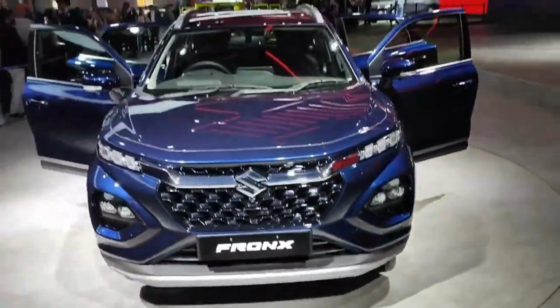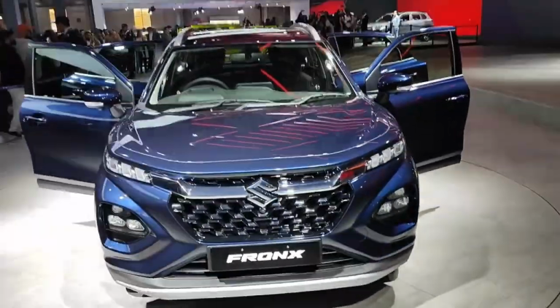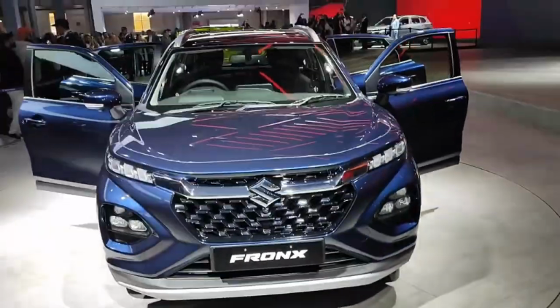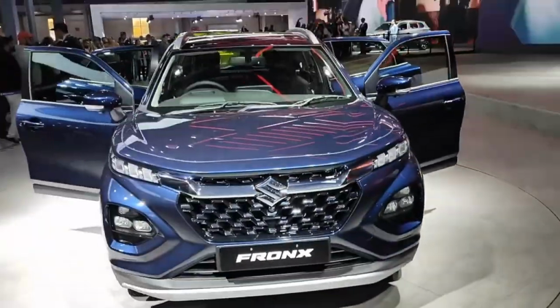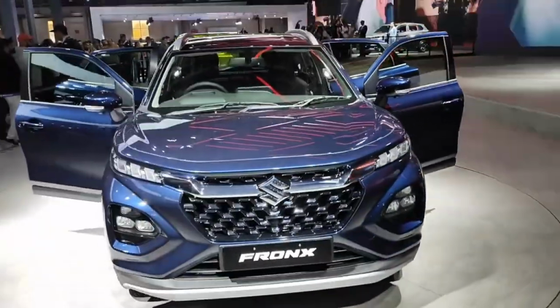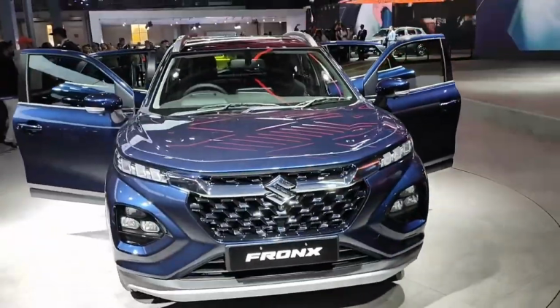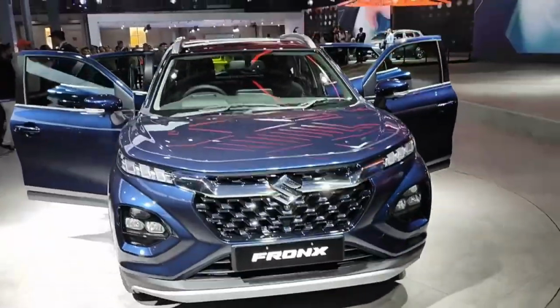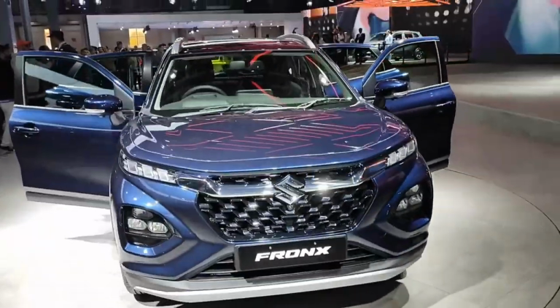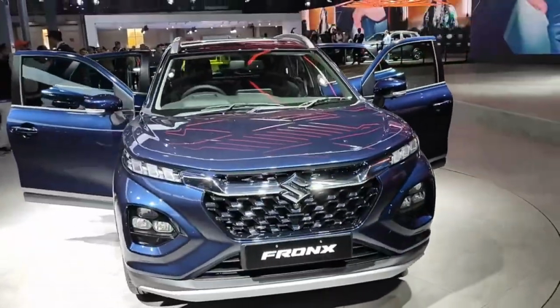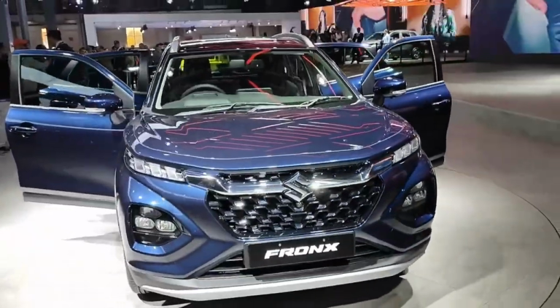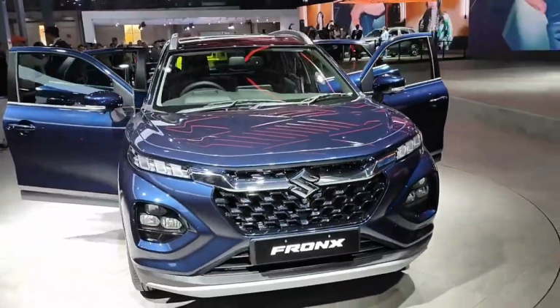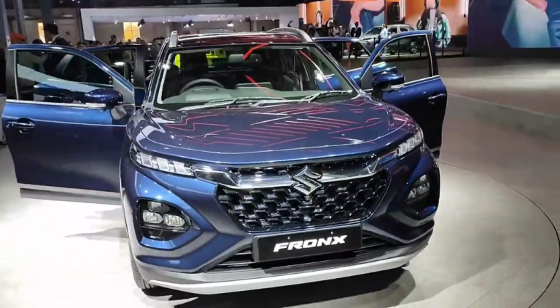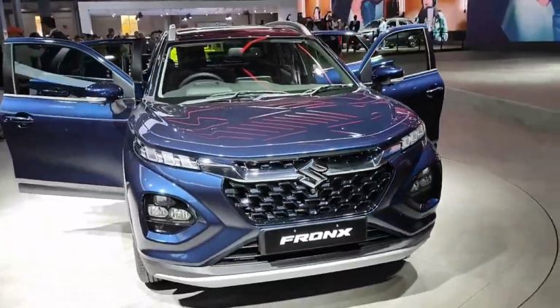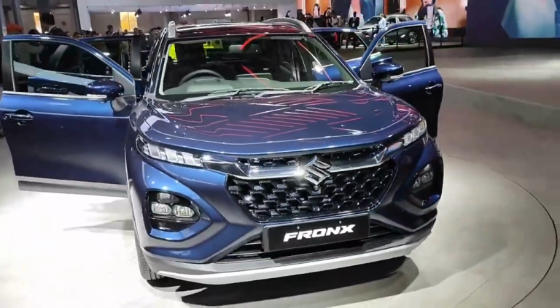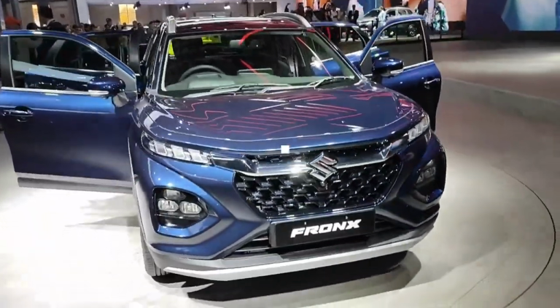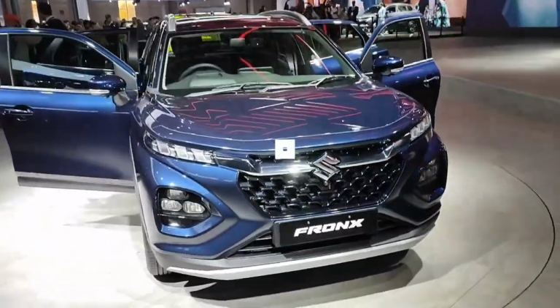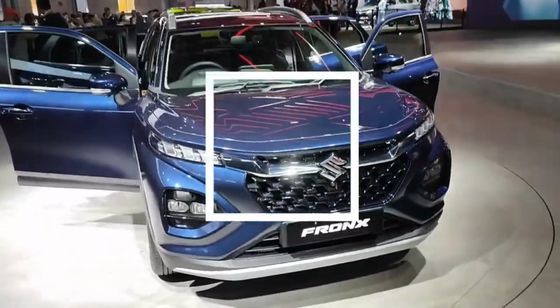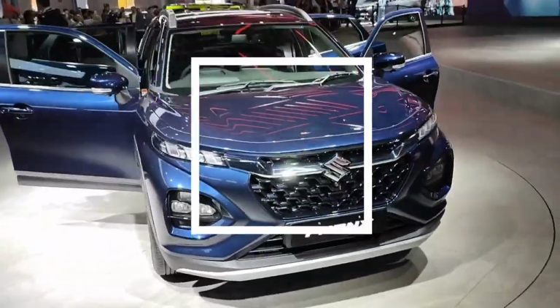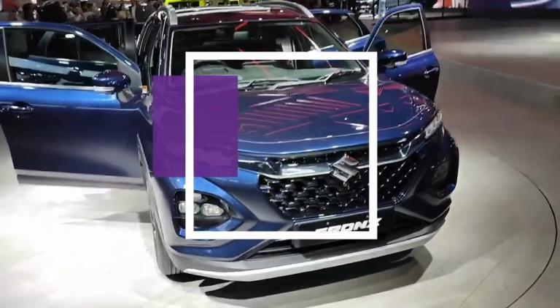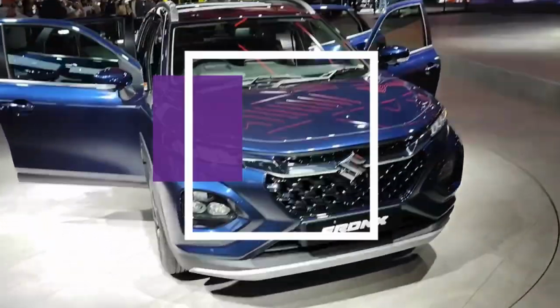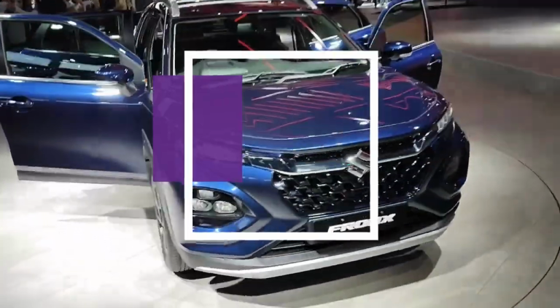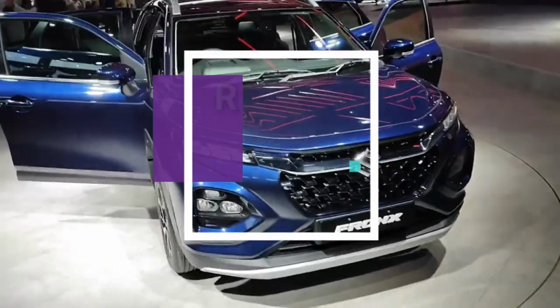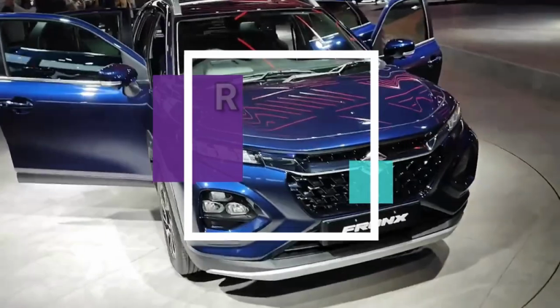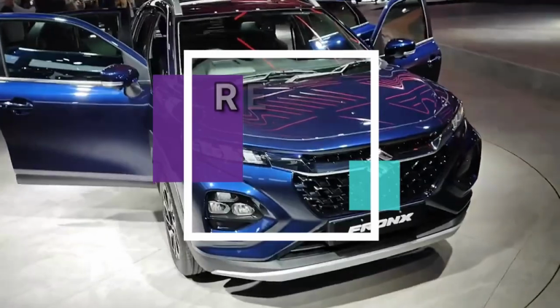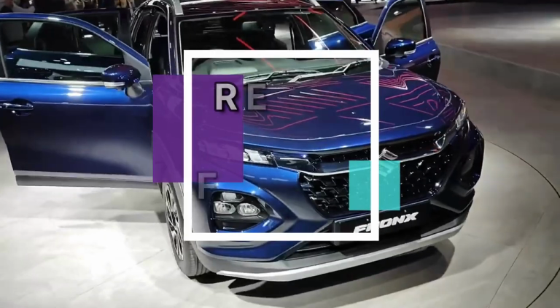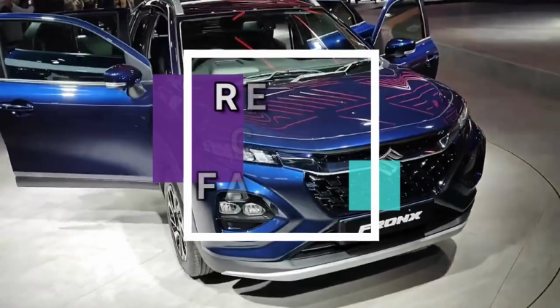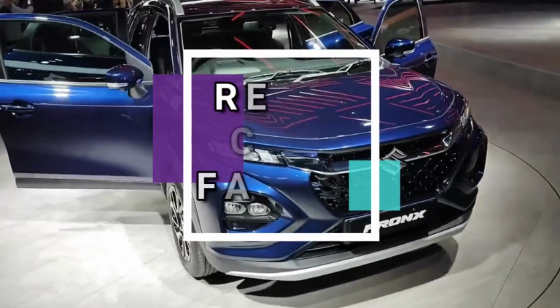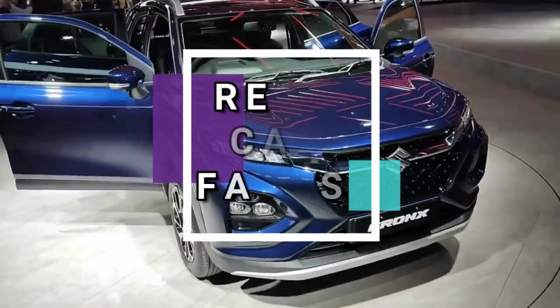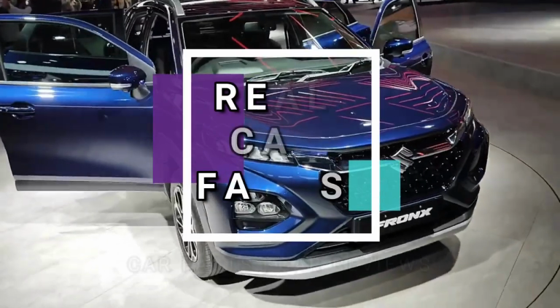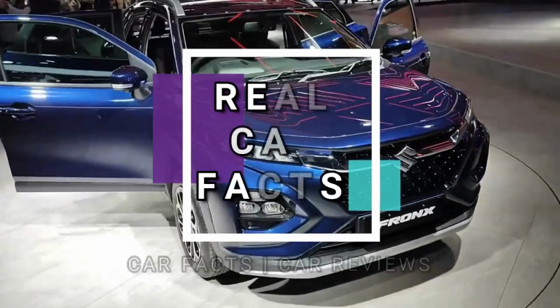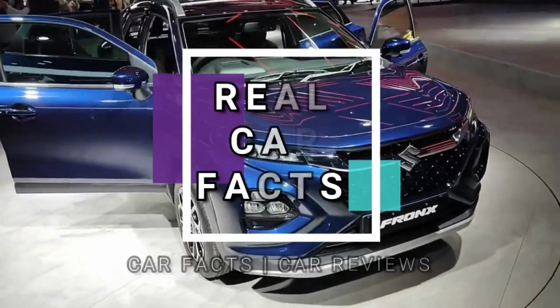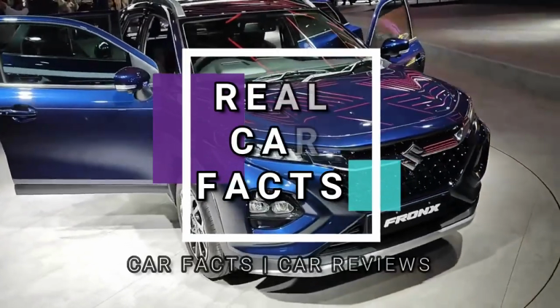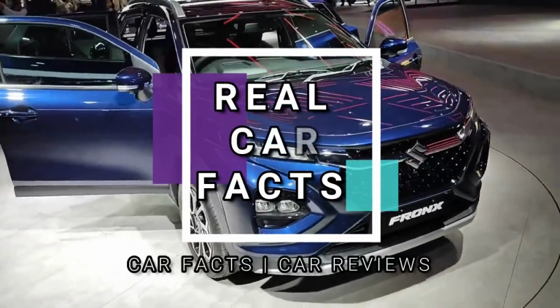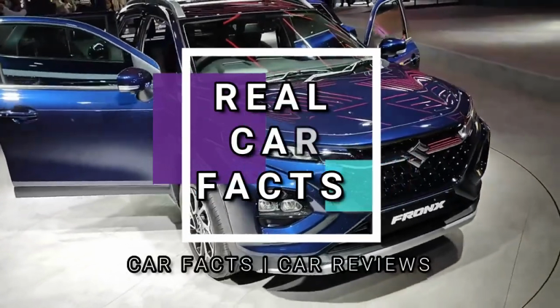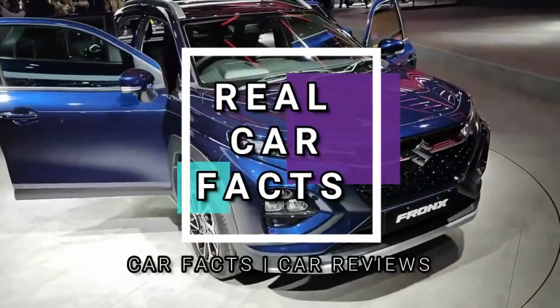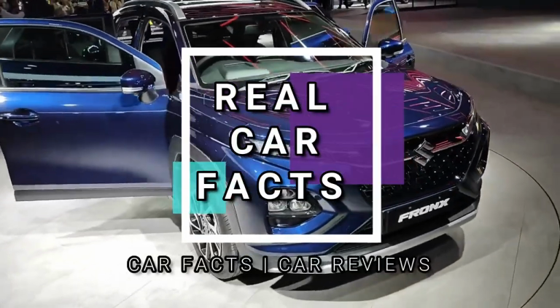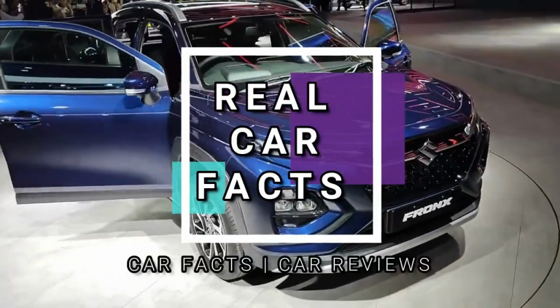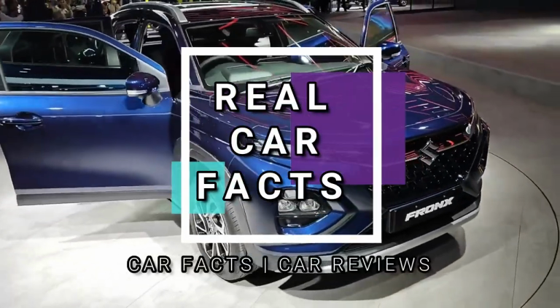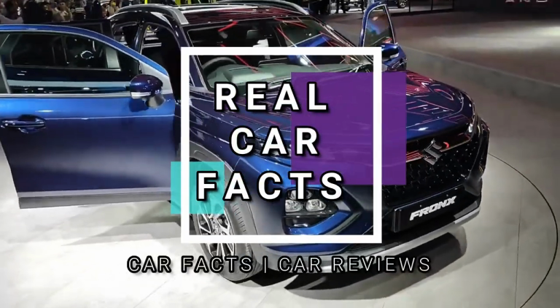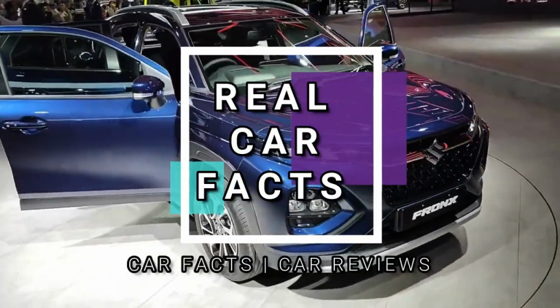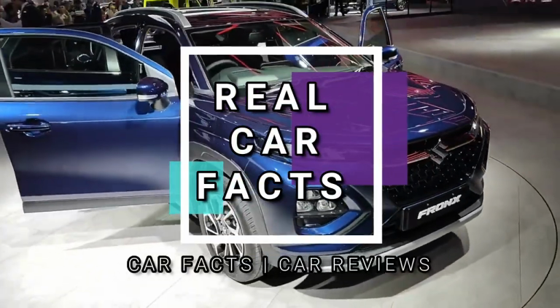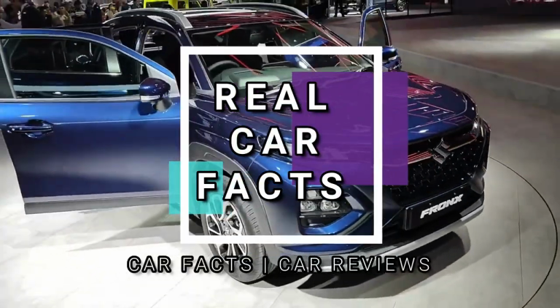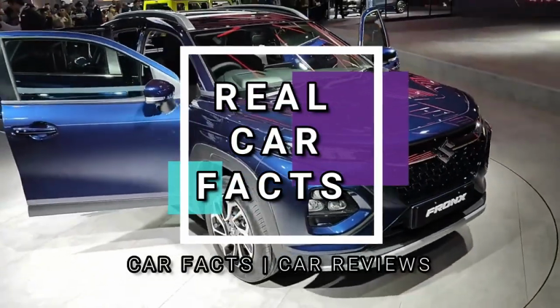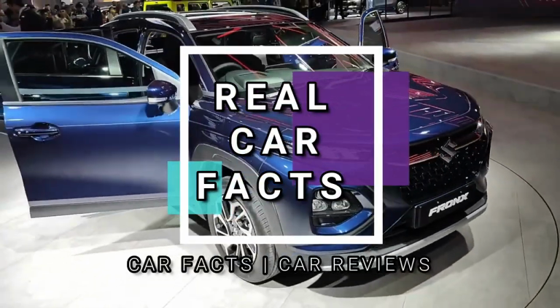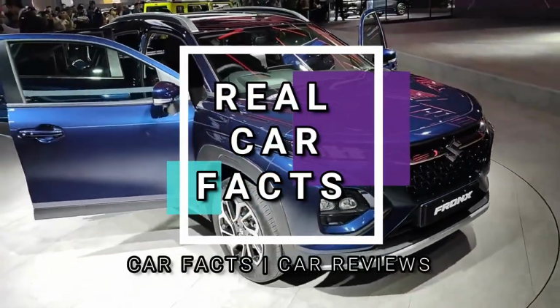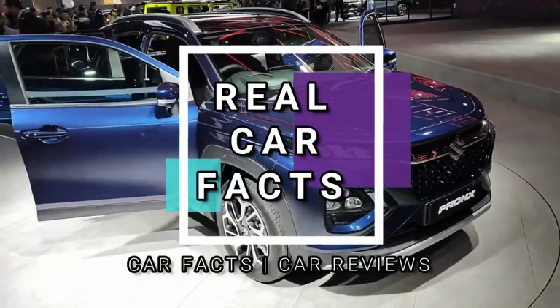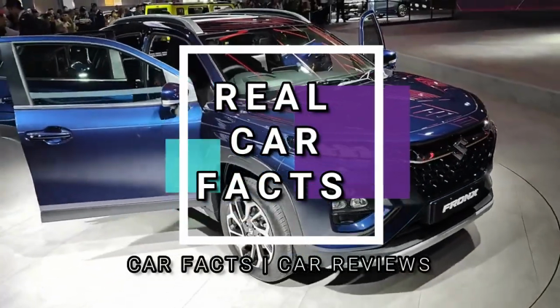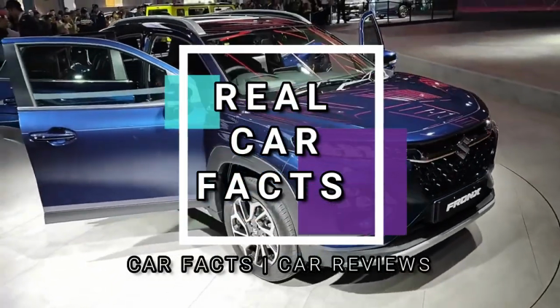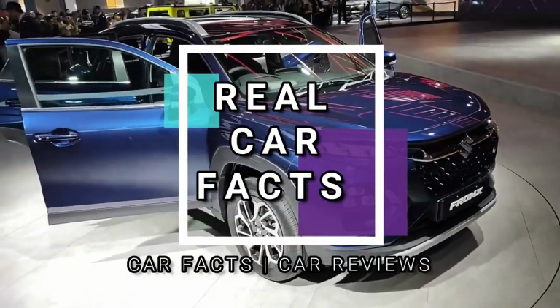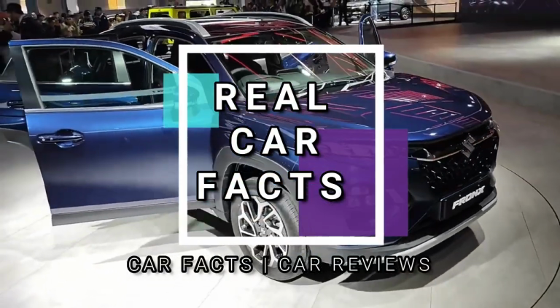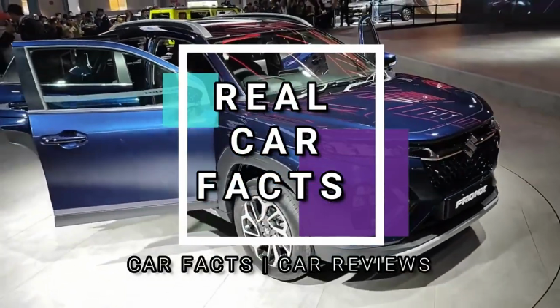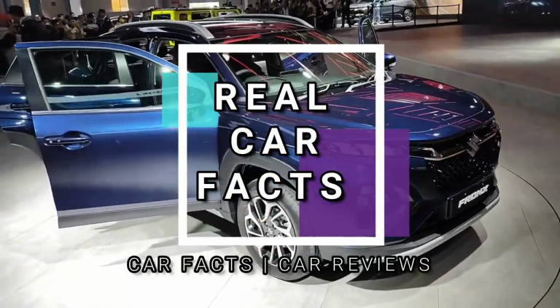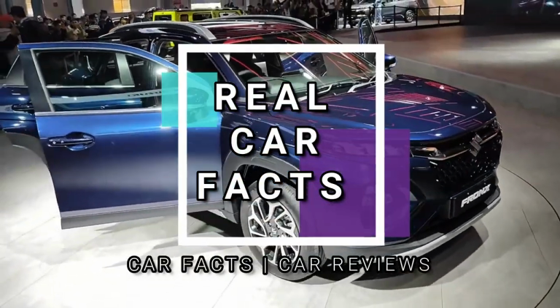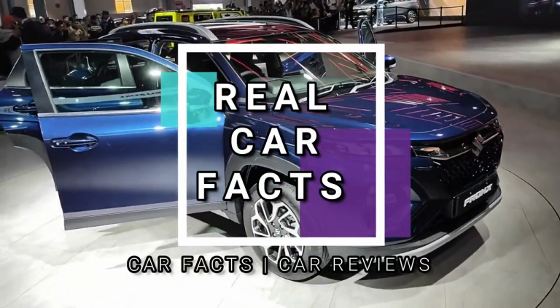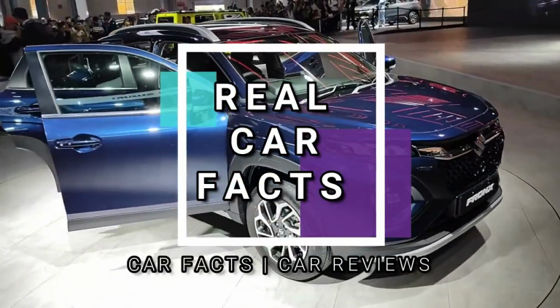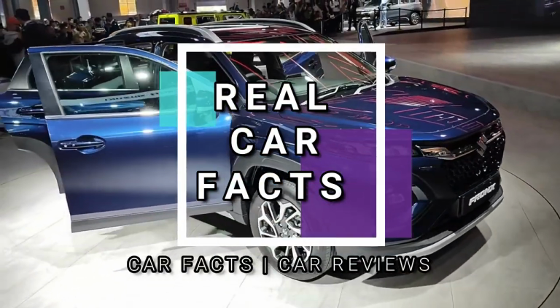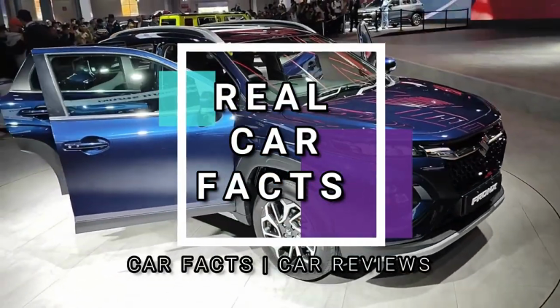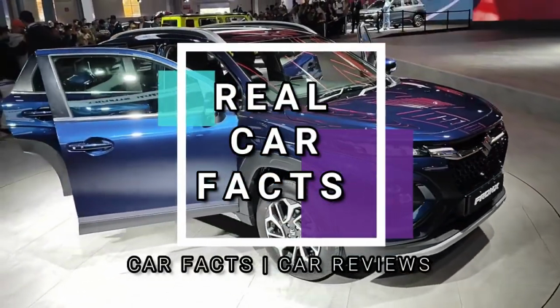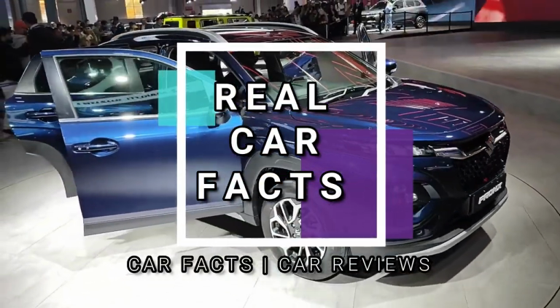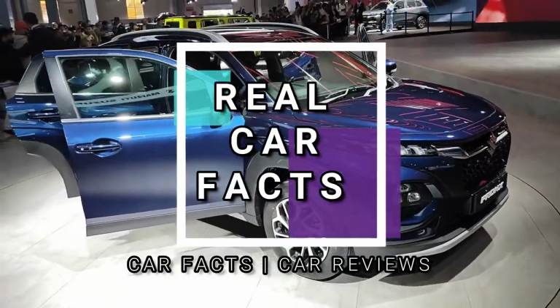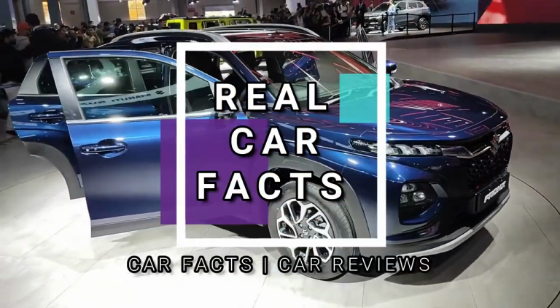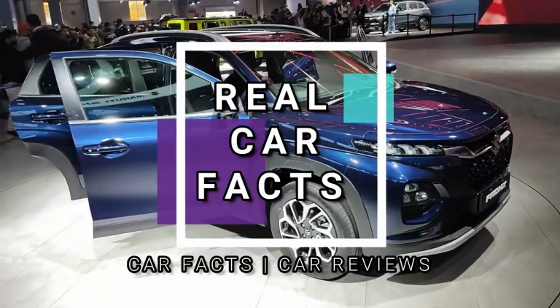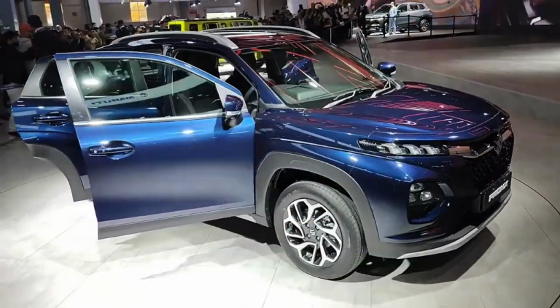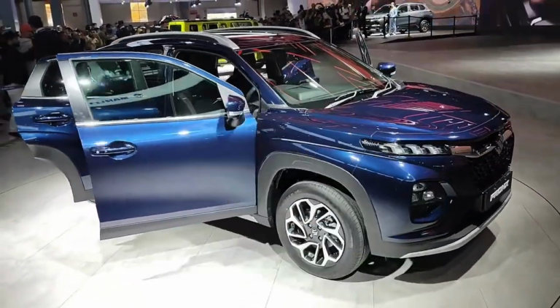Hello guys, welcome to Real Carpacks. Today we are with Maruti's latest launch, the Fronx.